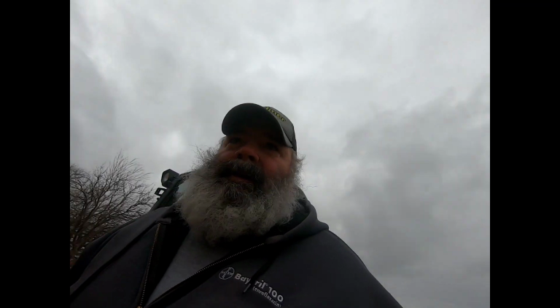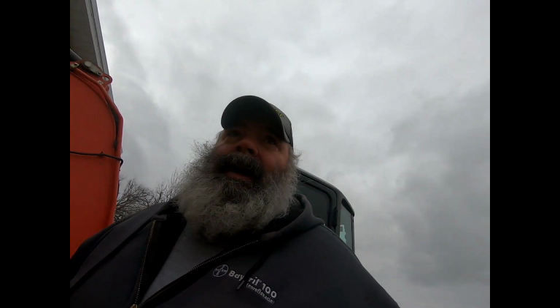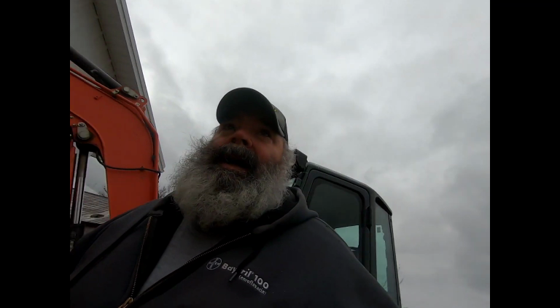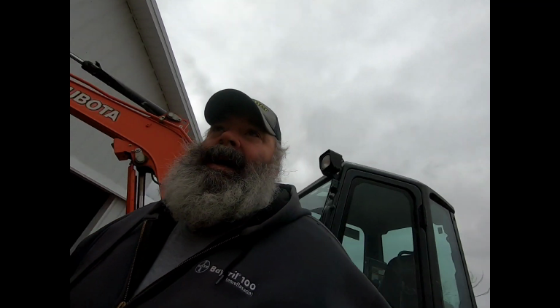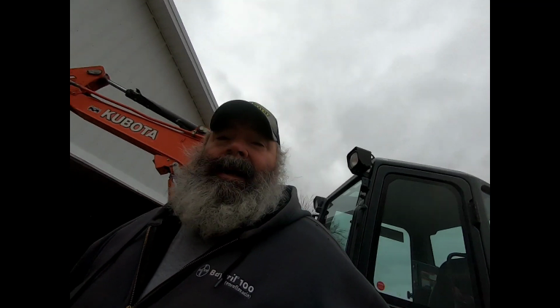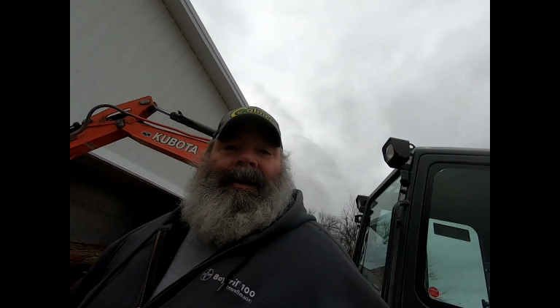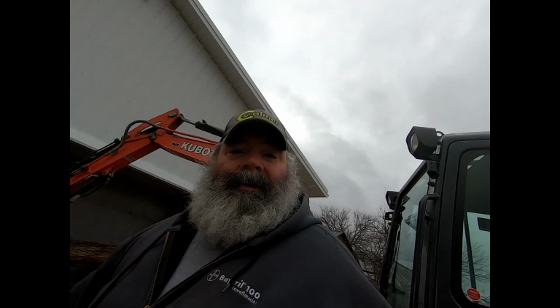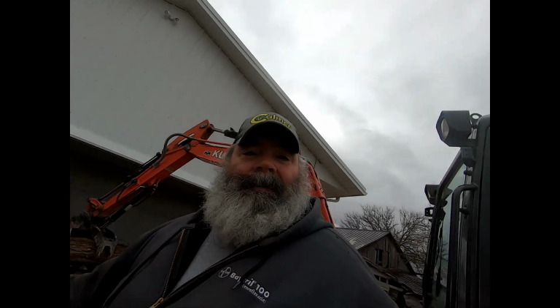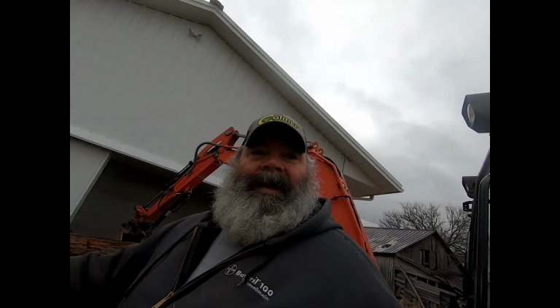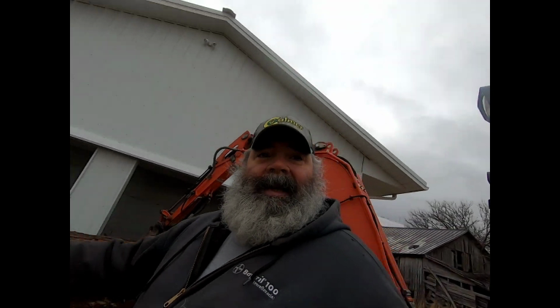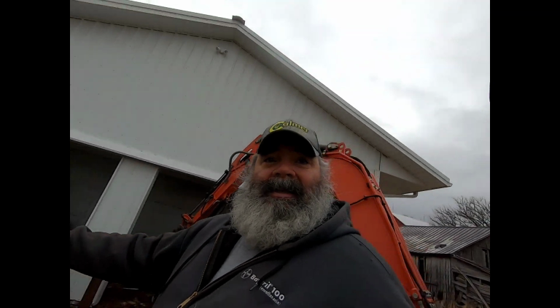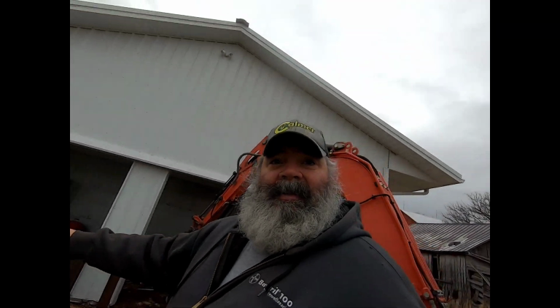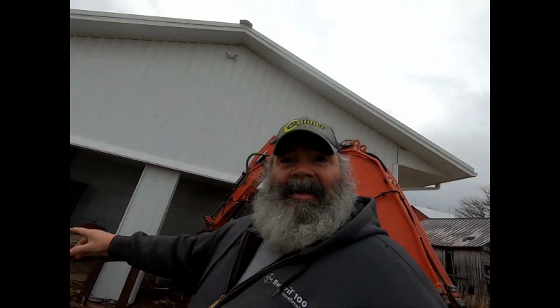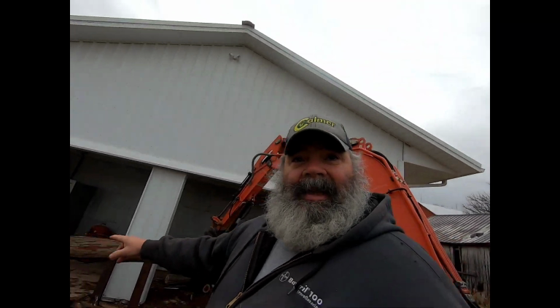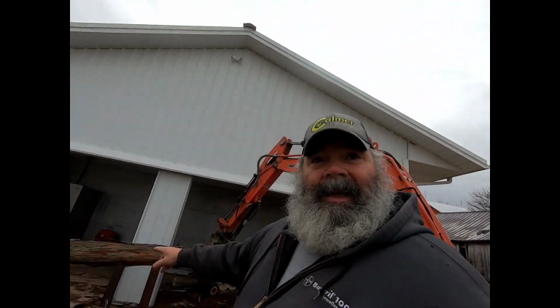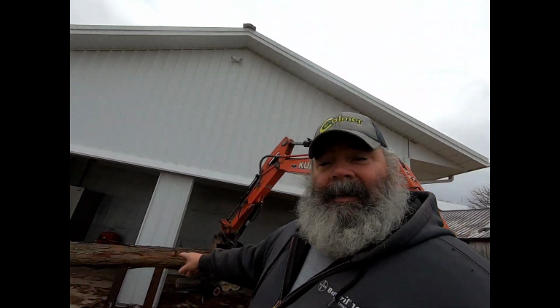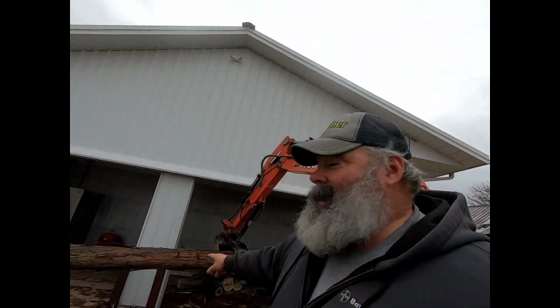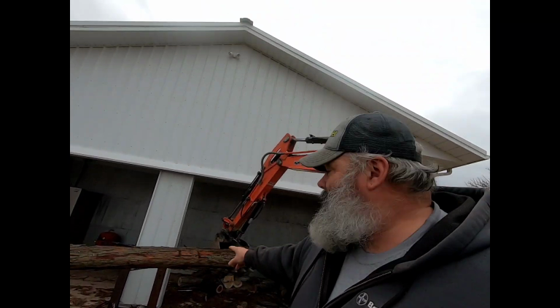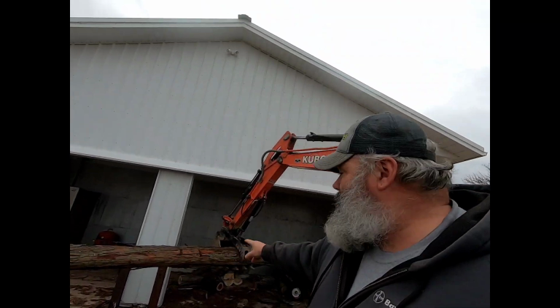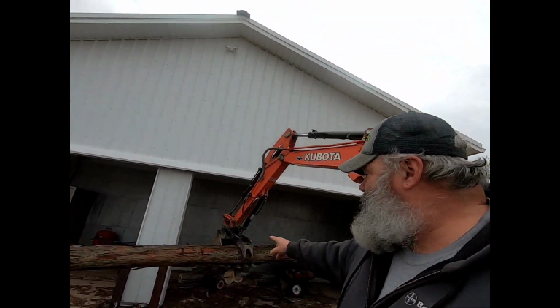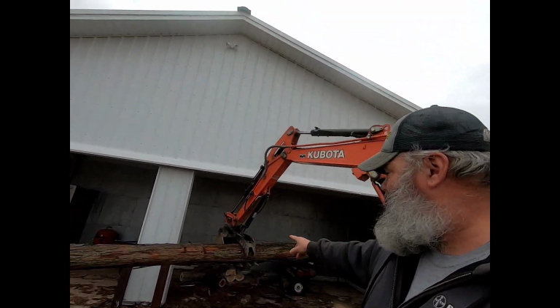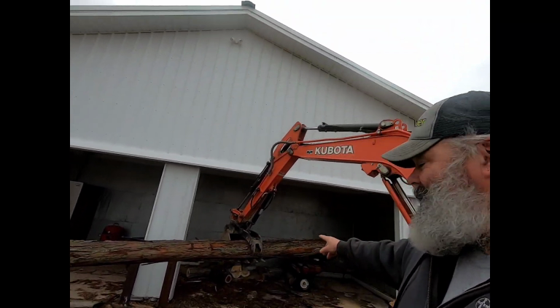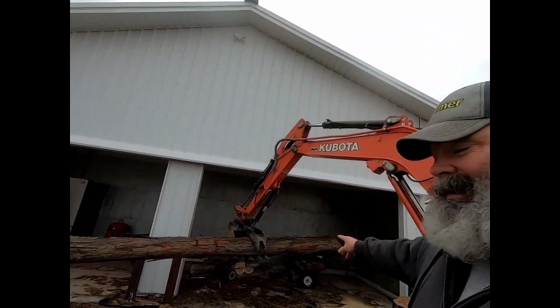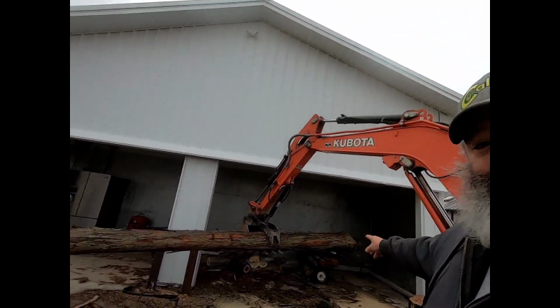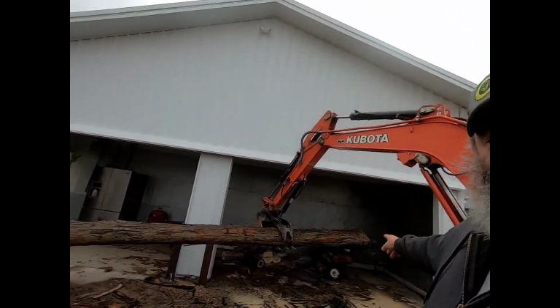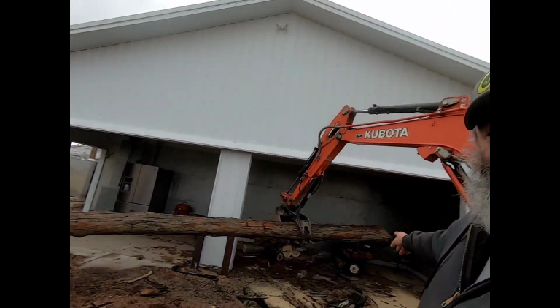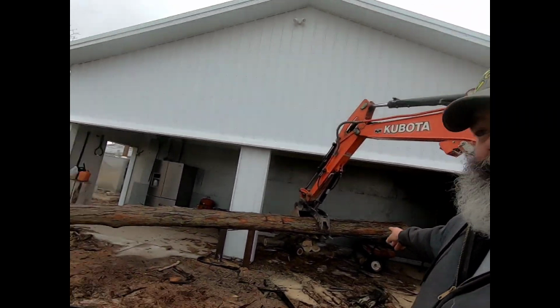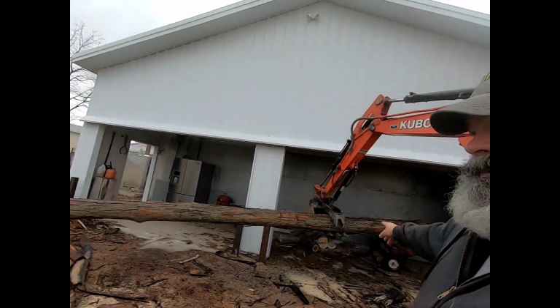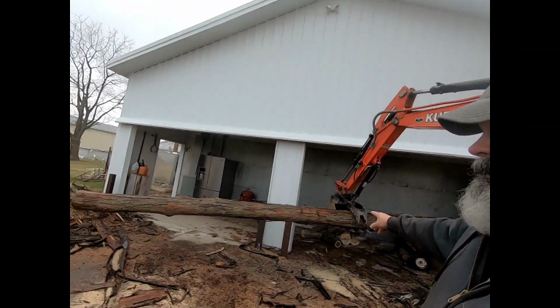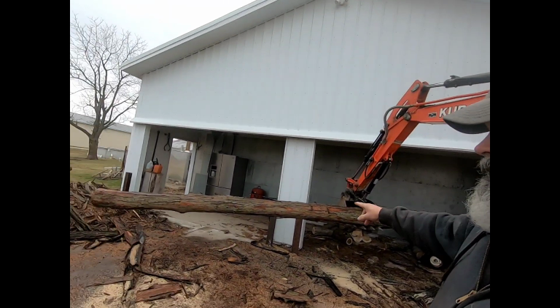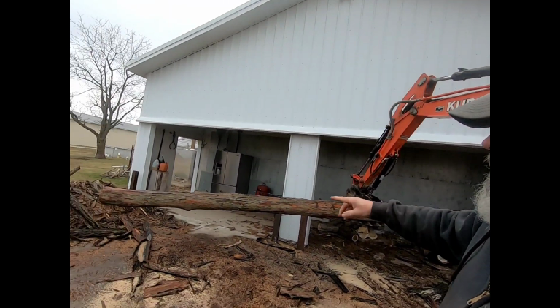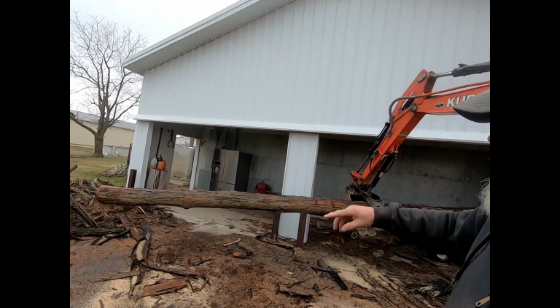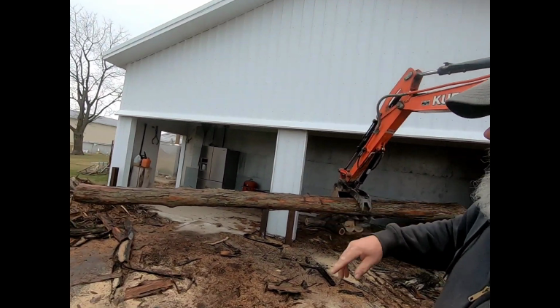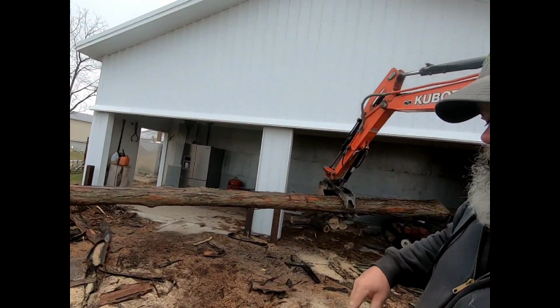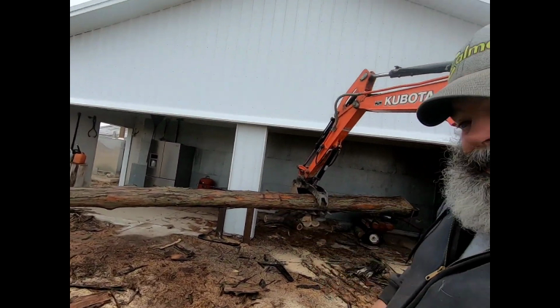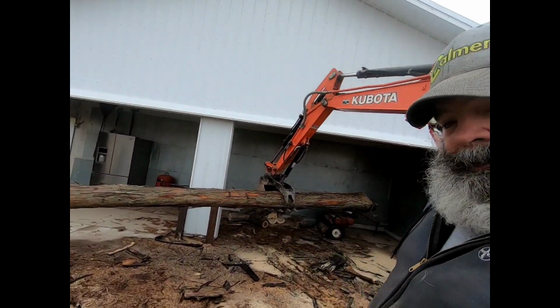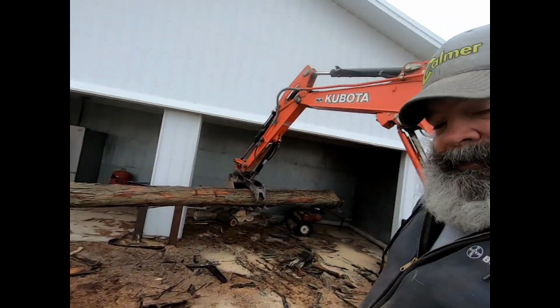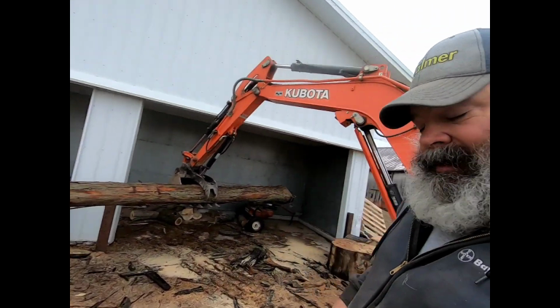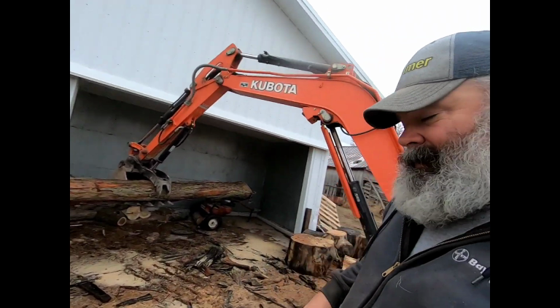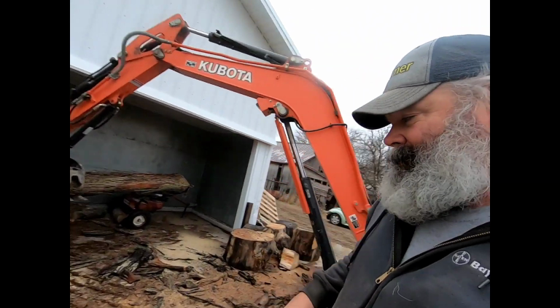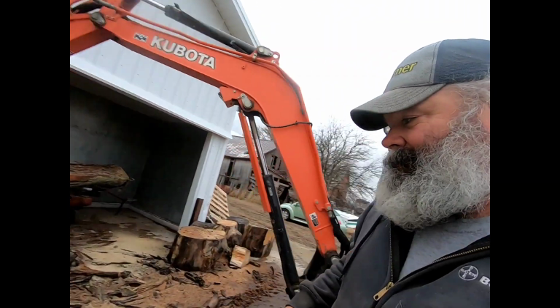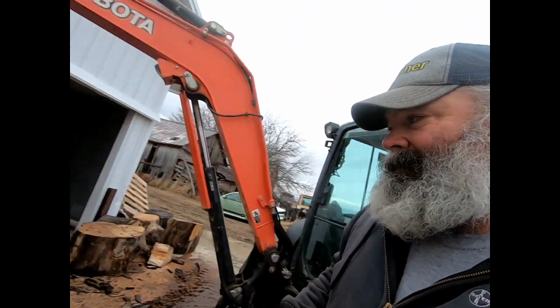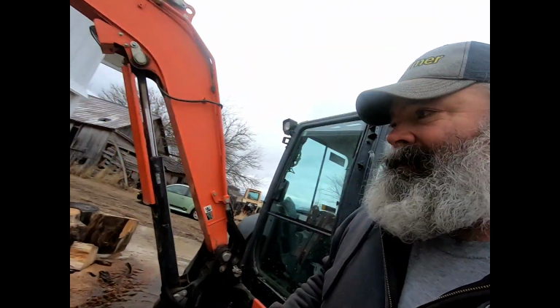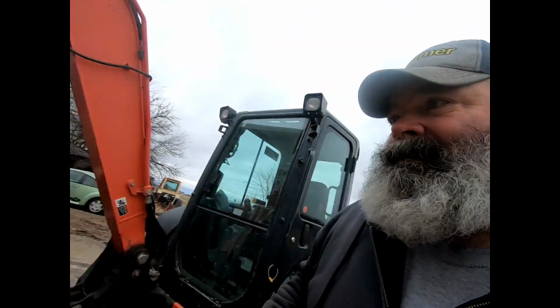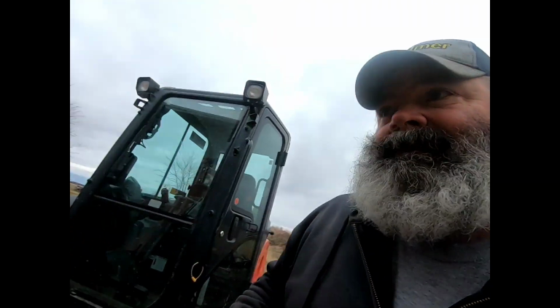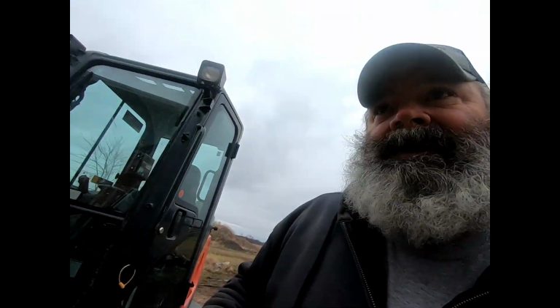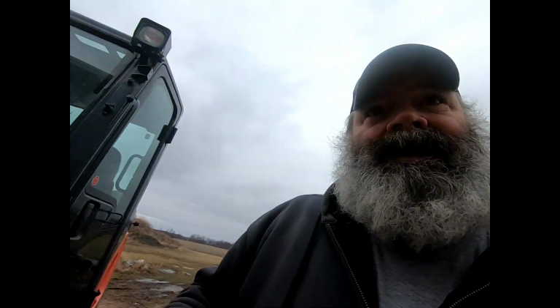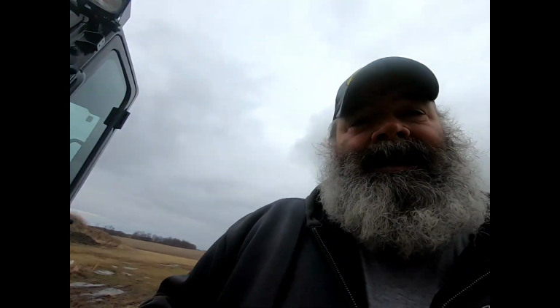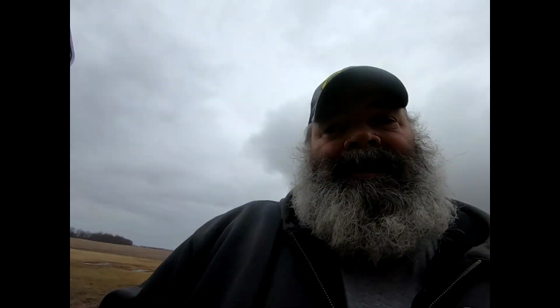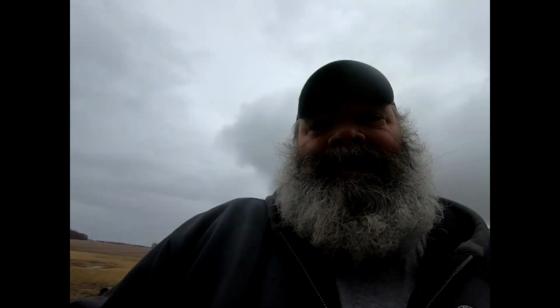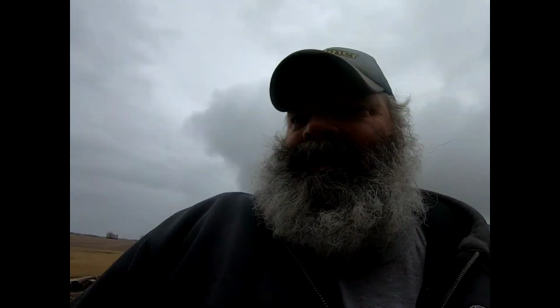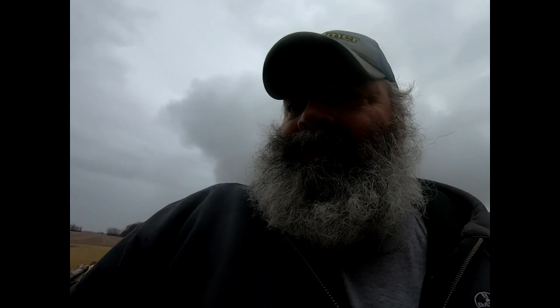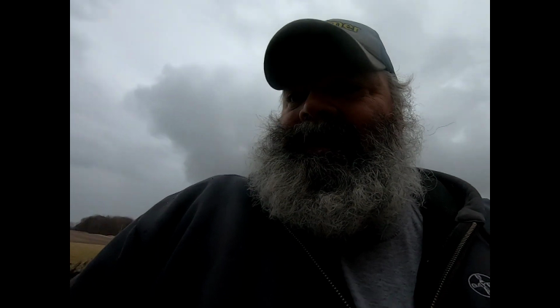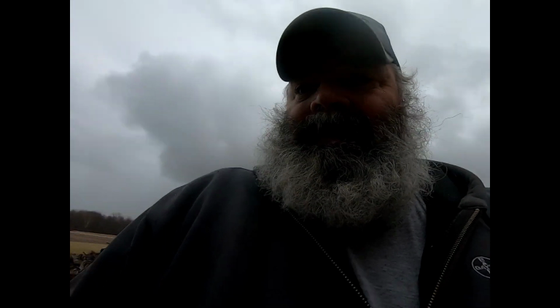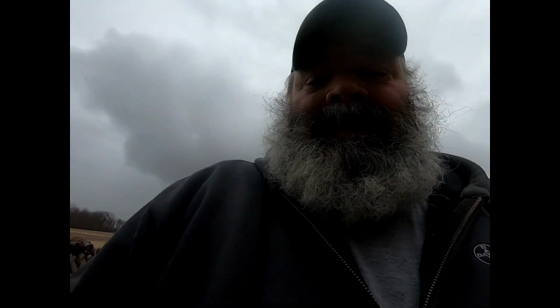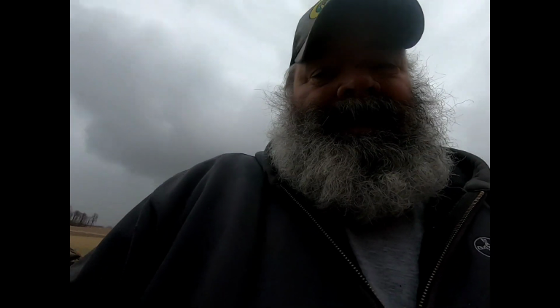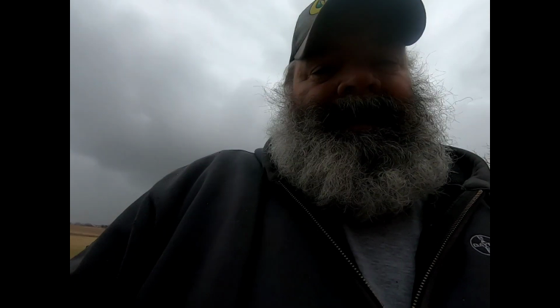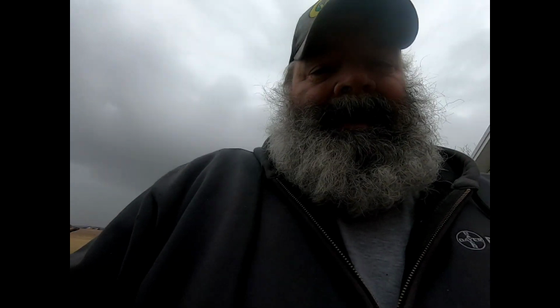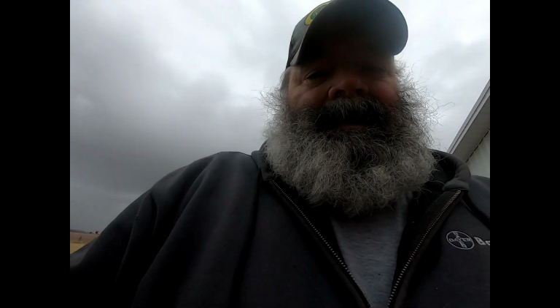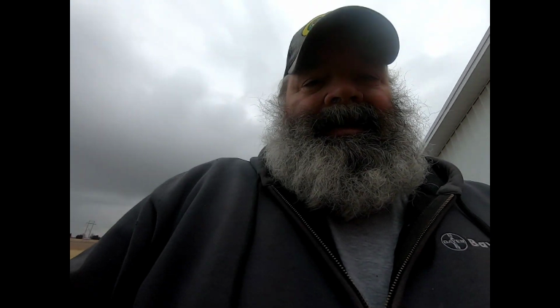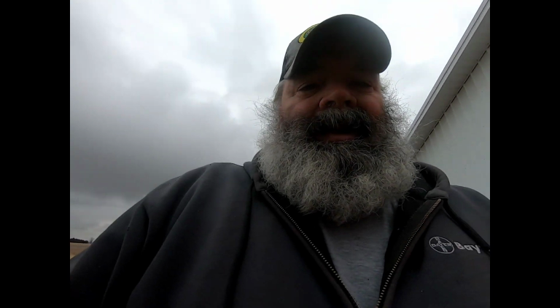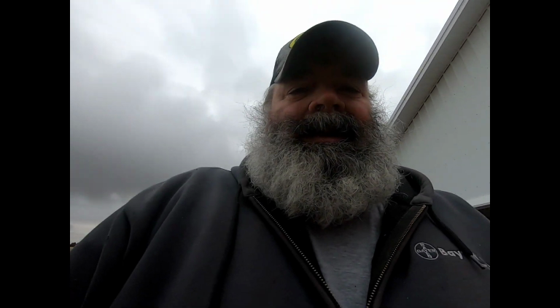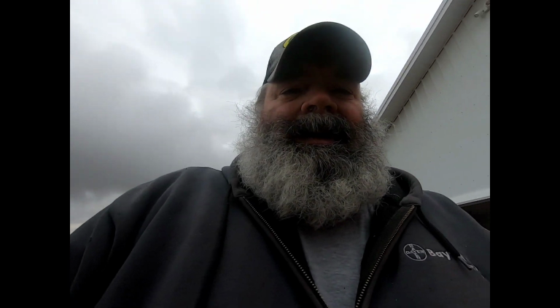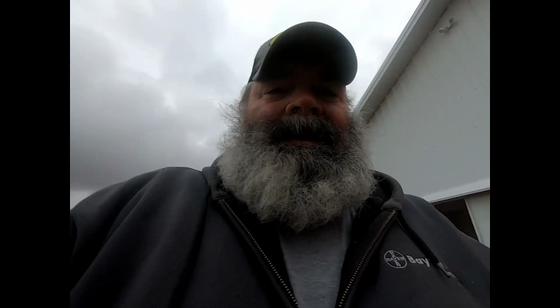Okay, grabbed a nice piece of hickory out of the pile, got it up here — we'll get it sawn.